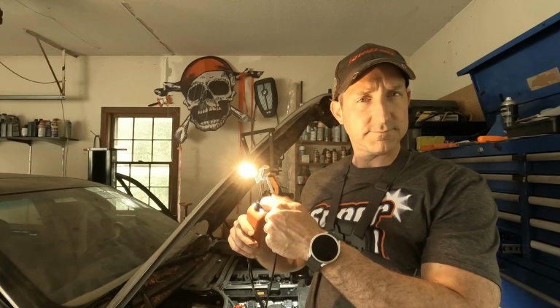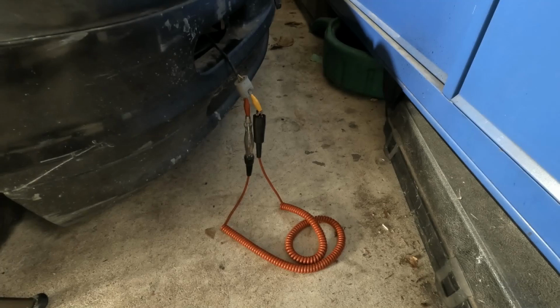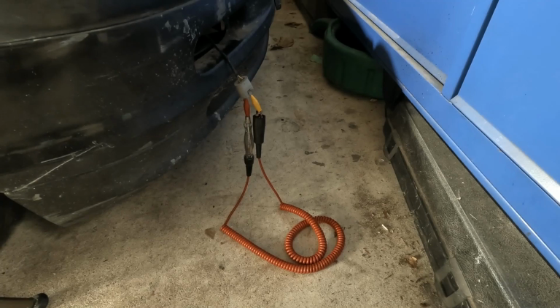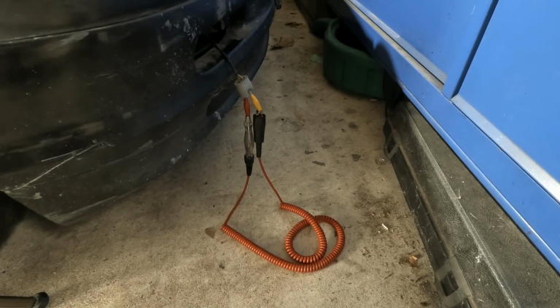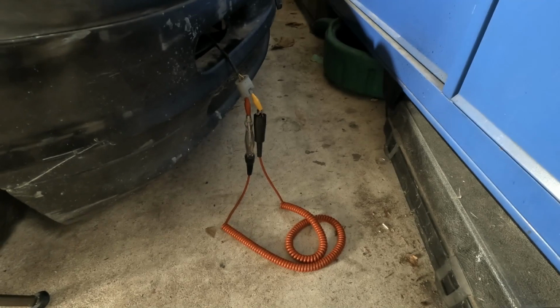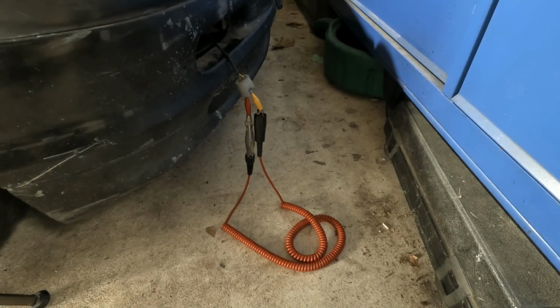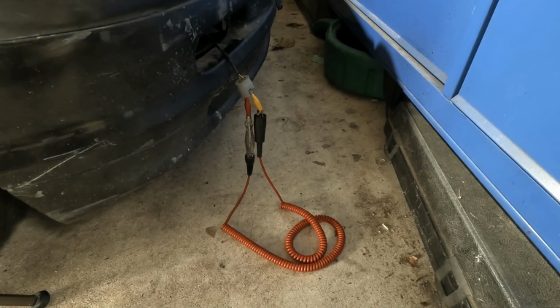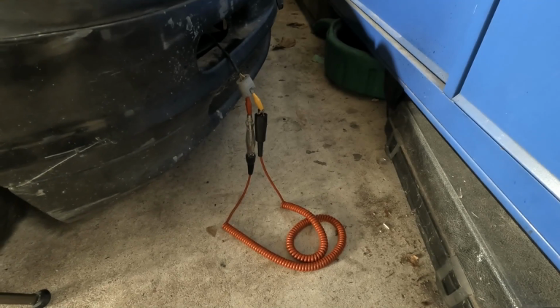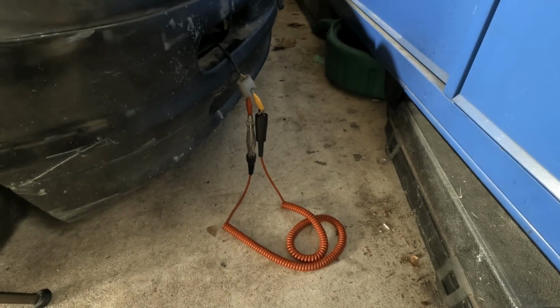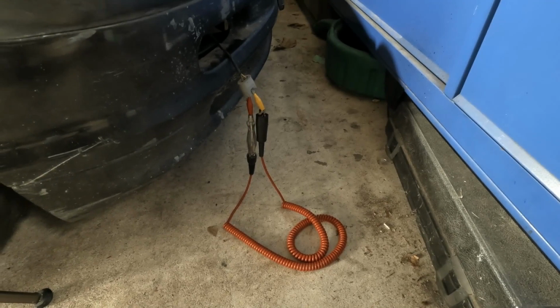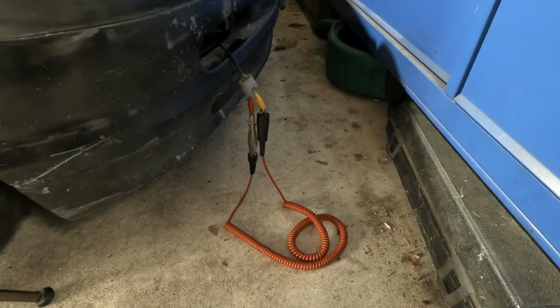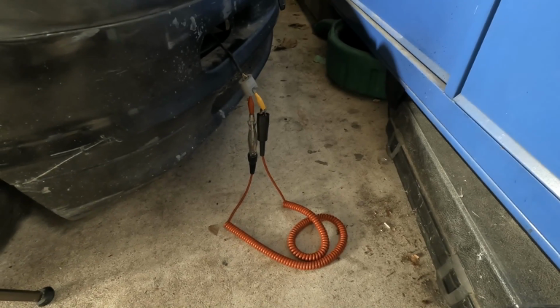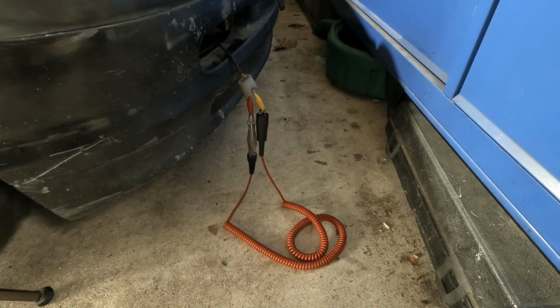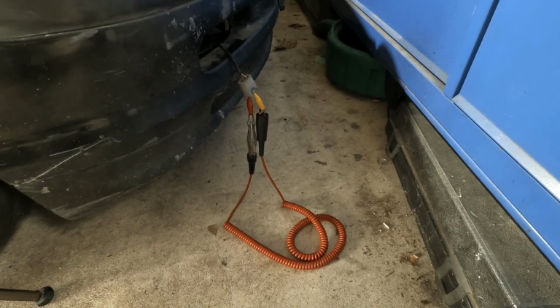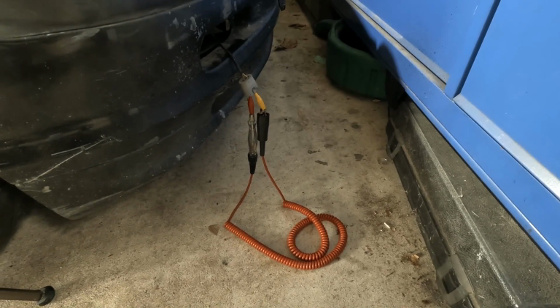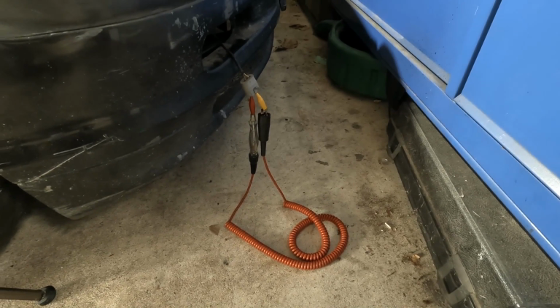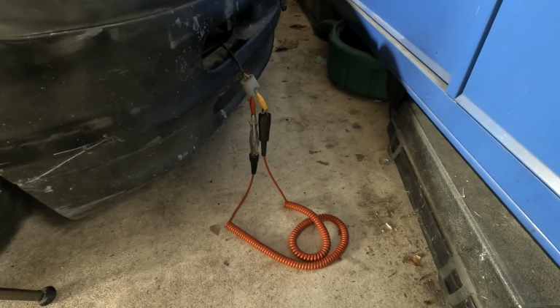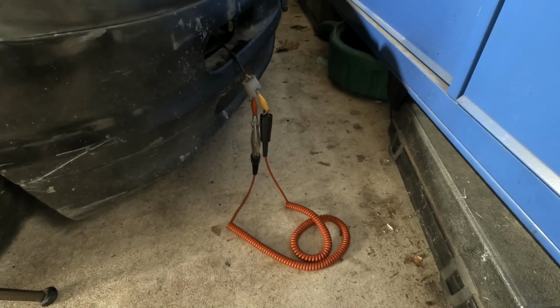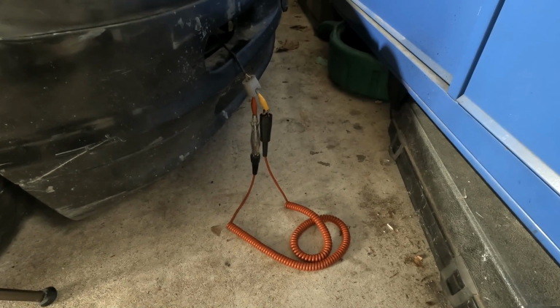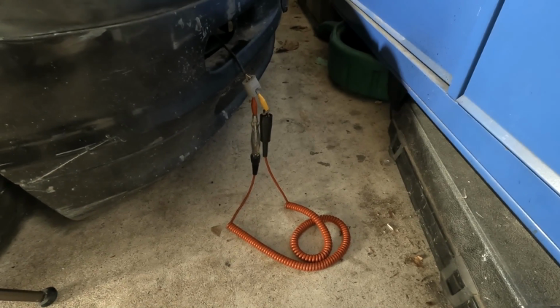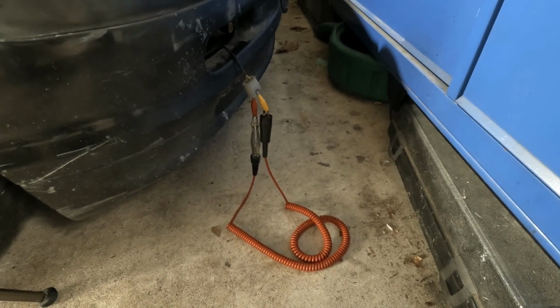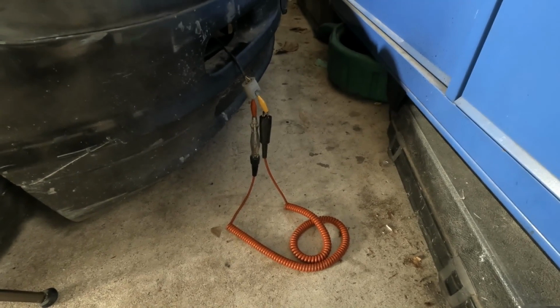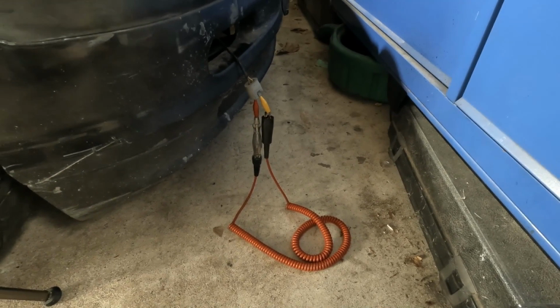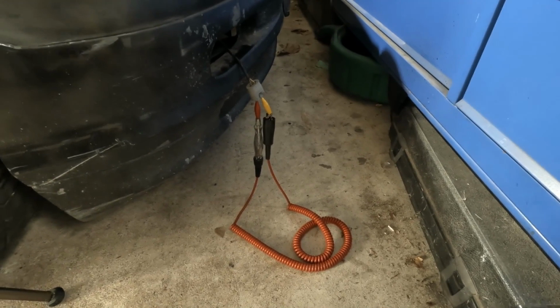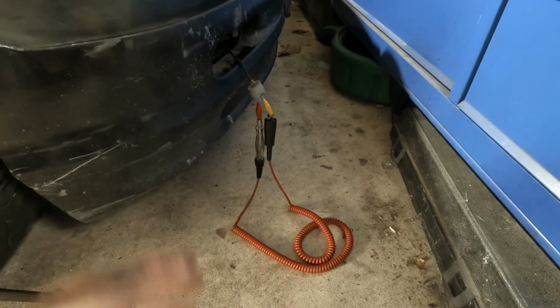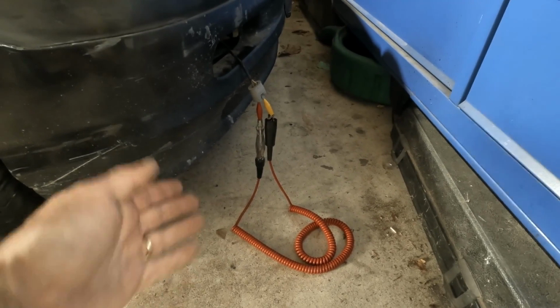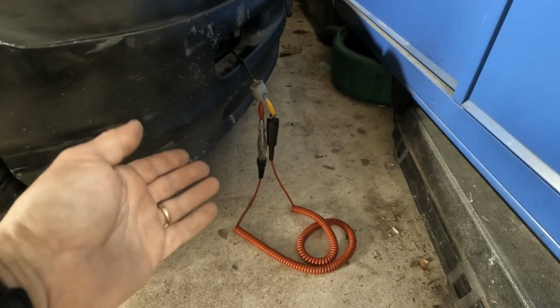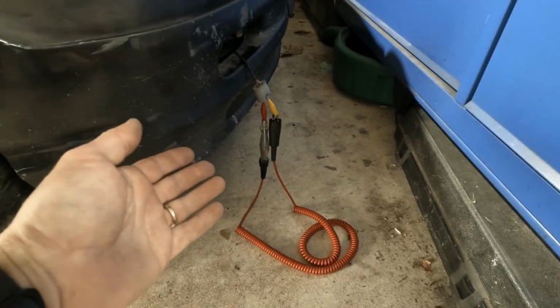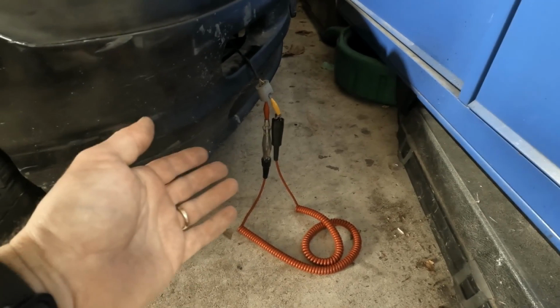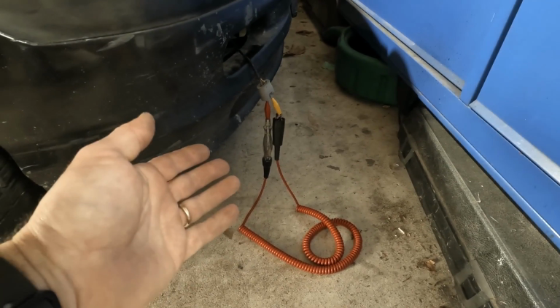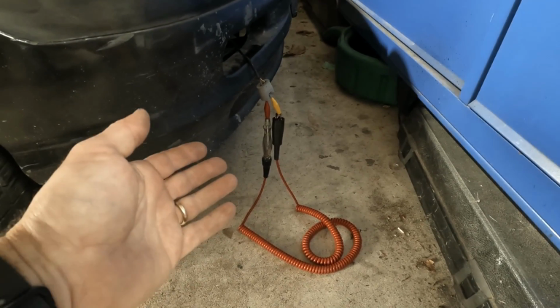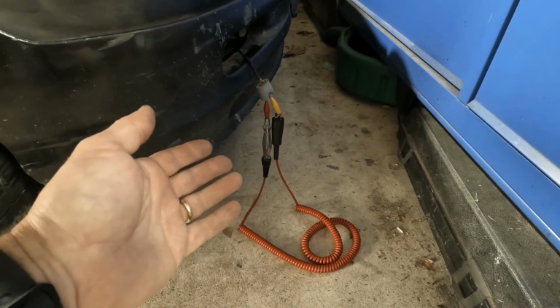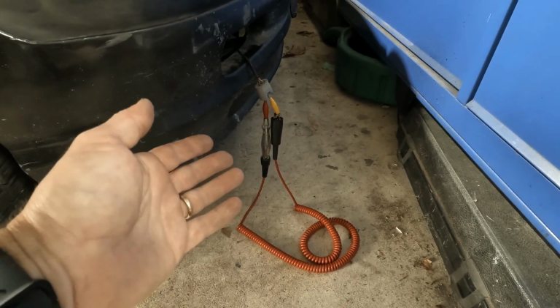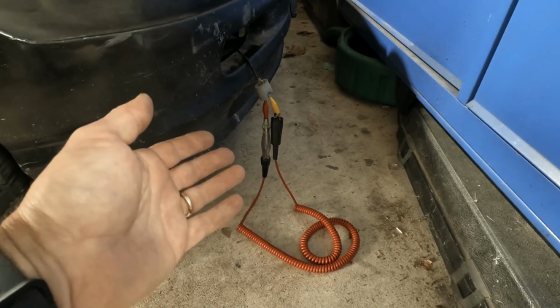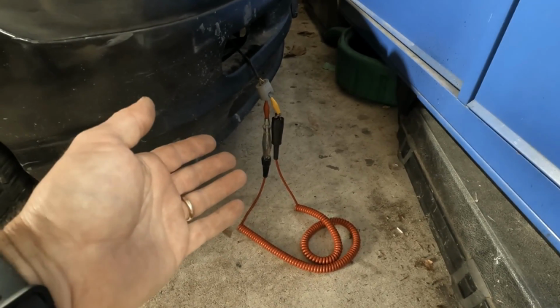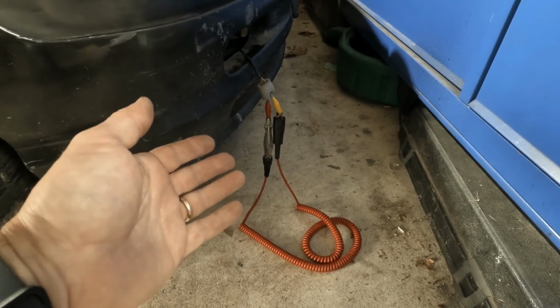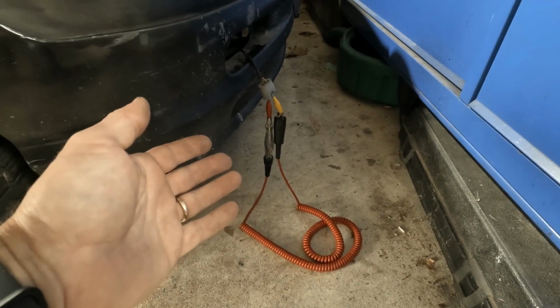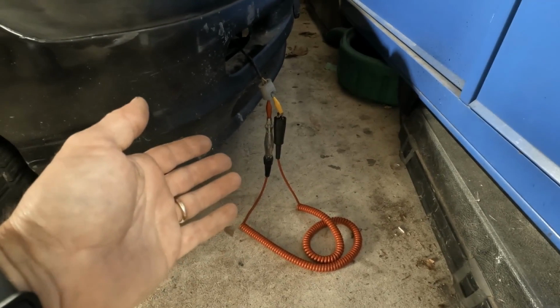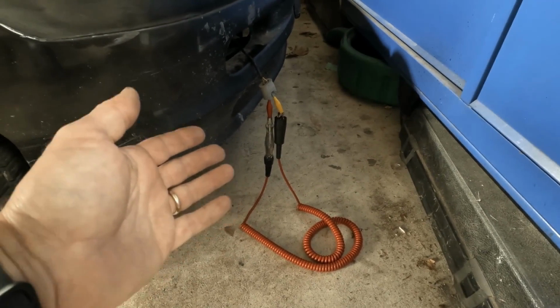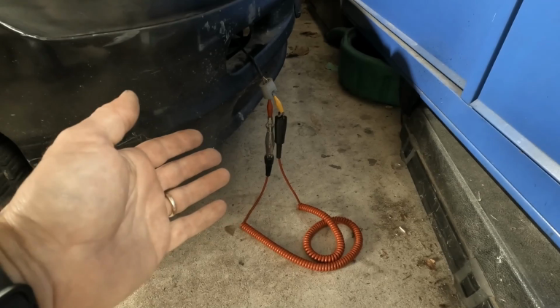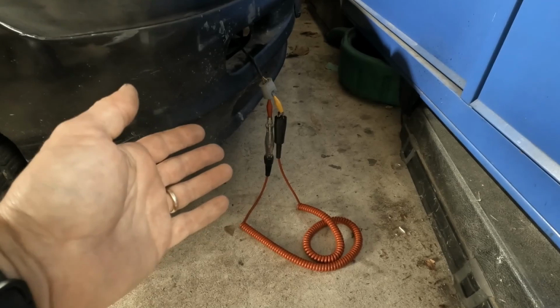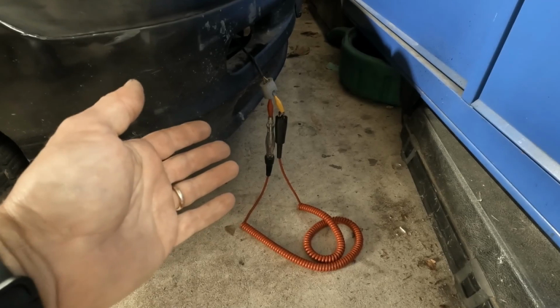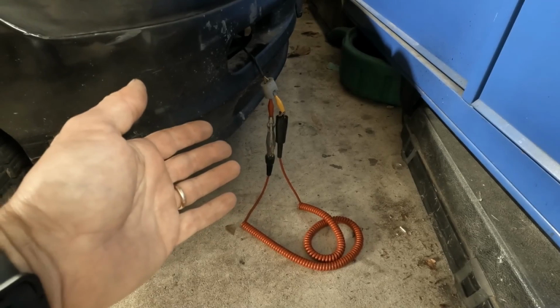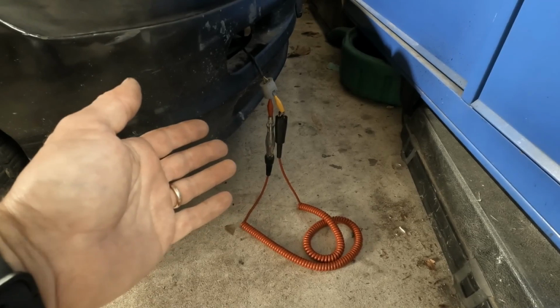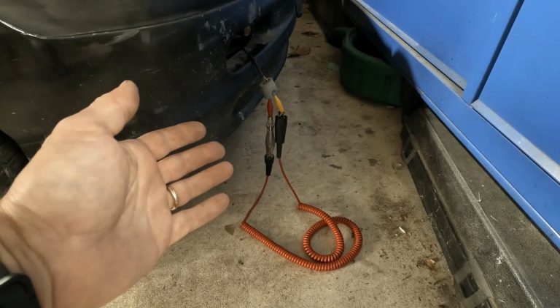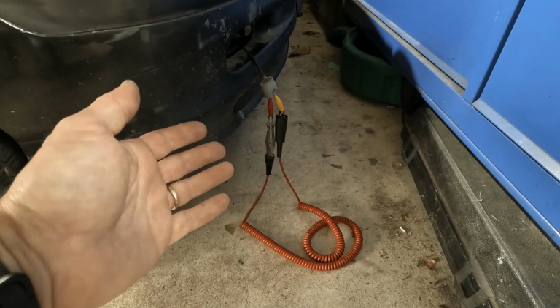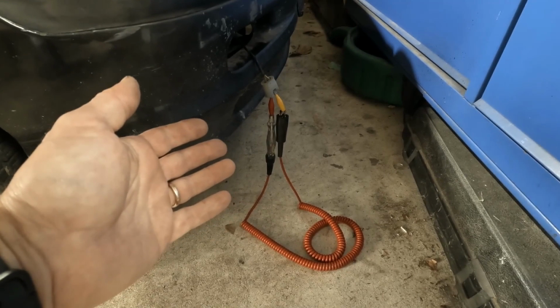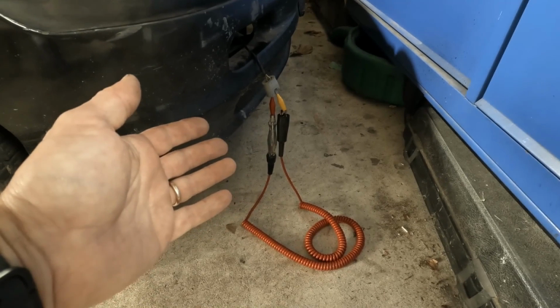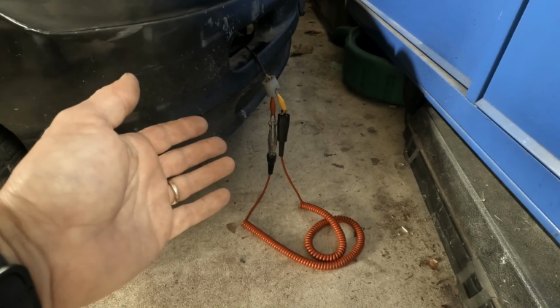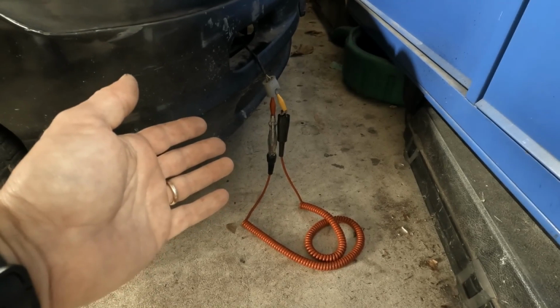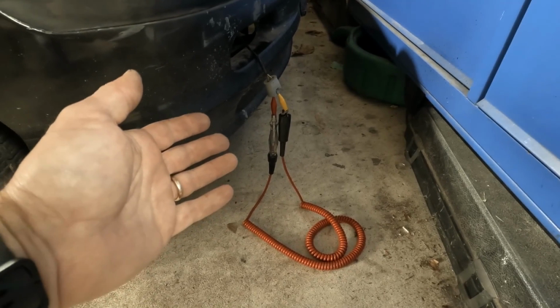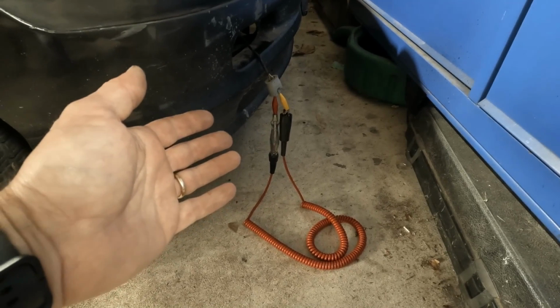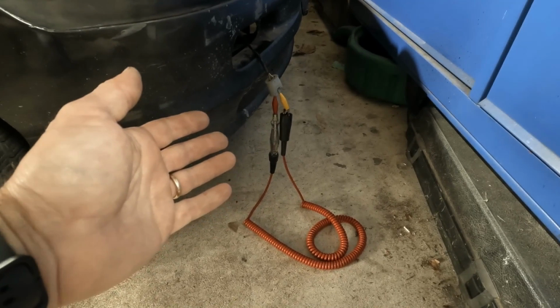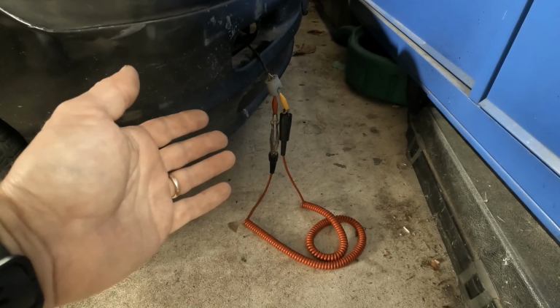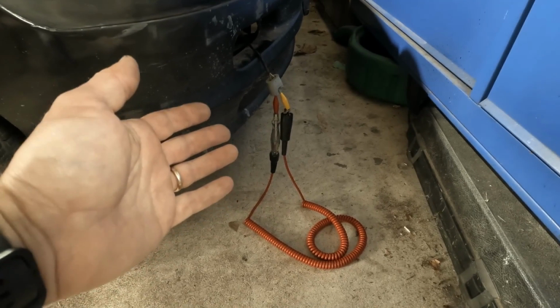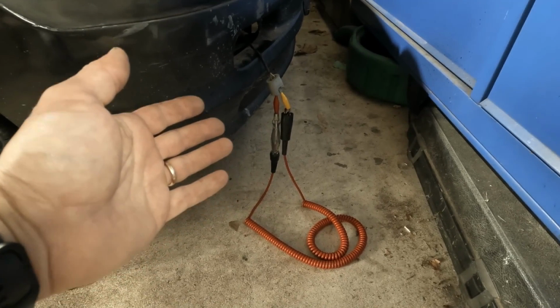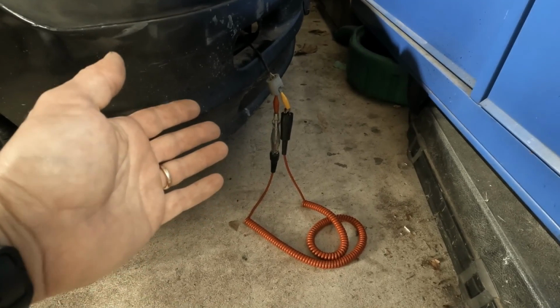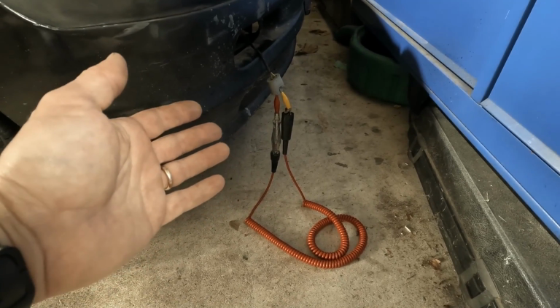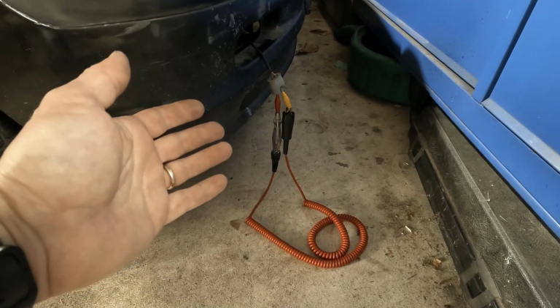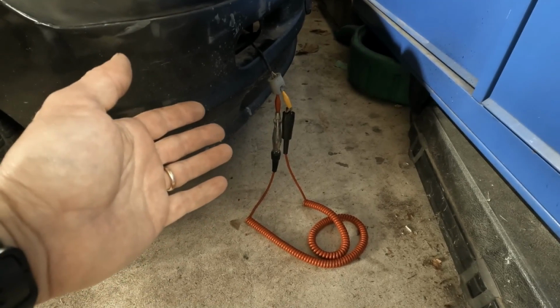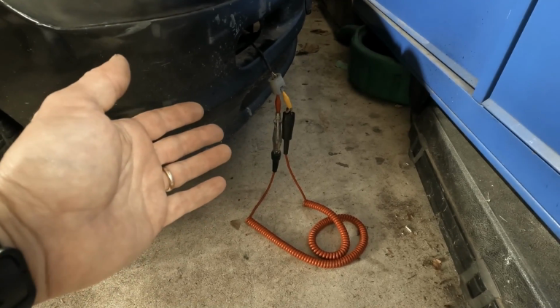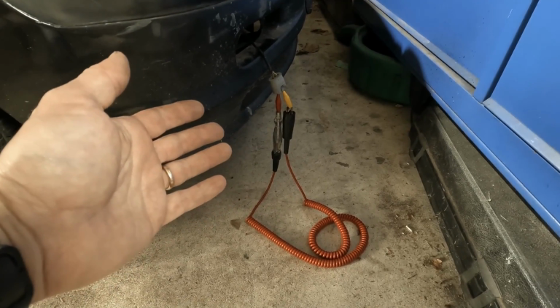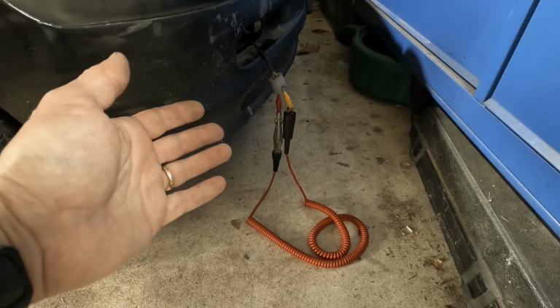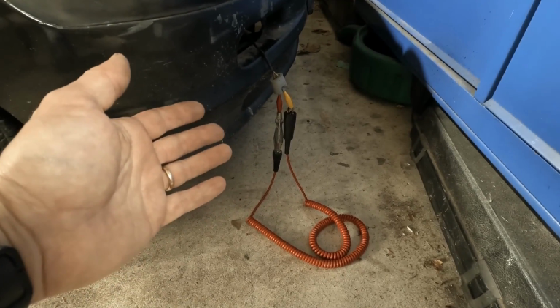I've already accessed my fog light plug, and I have a test light in series, and this is going to light when we've solved the problem.